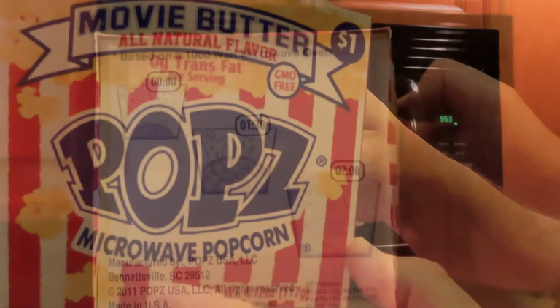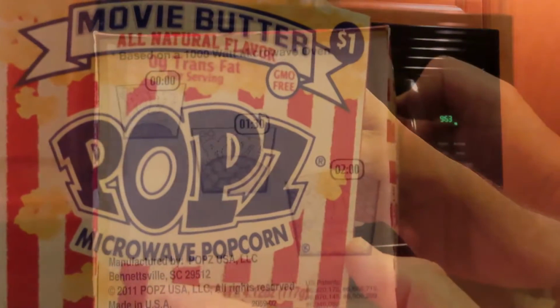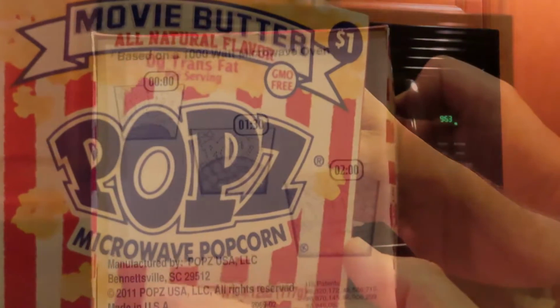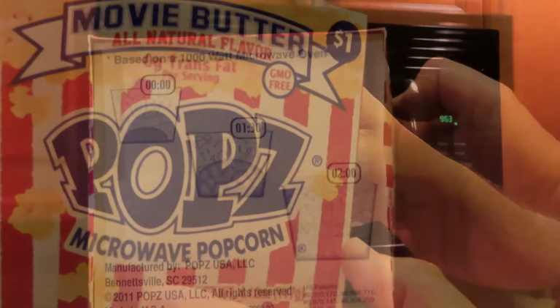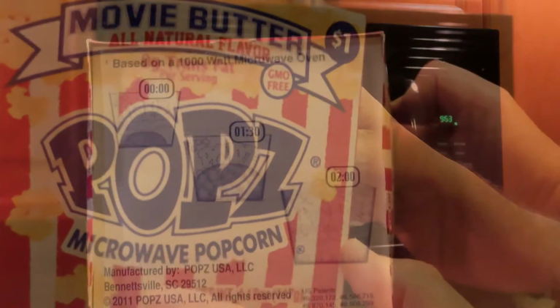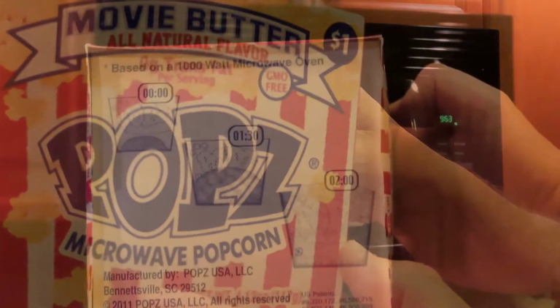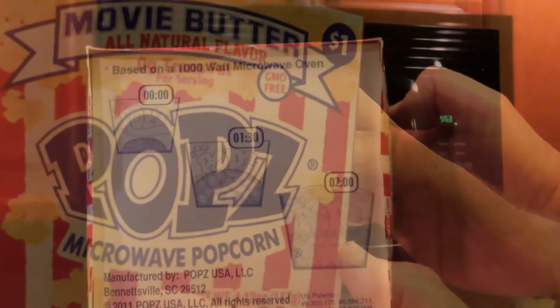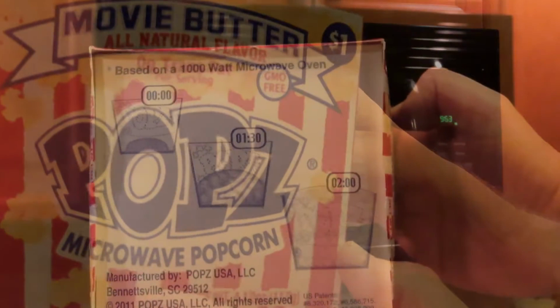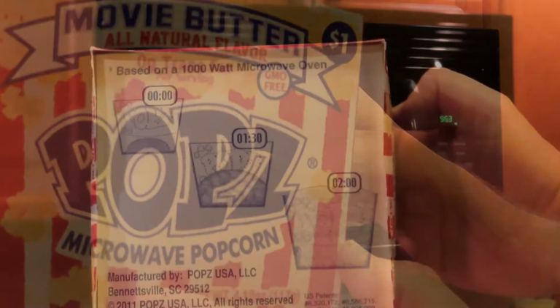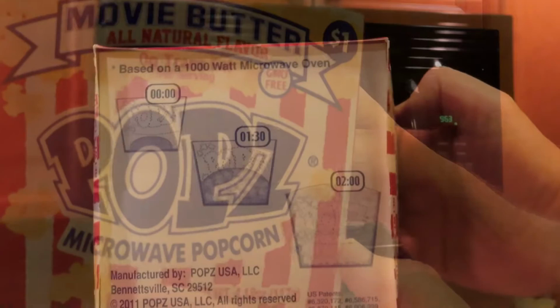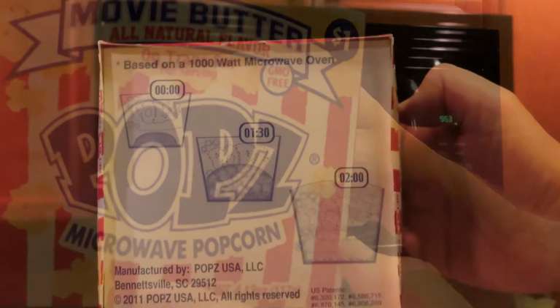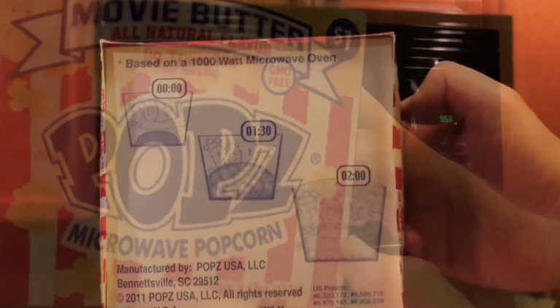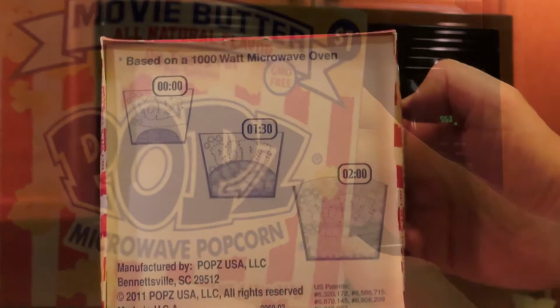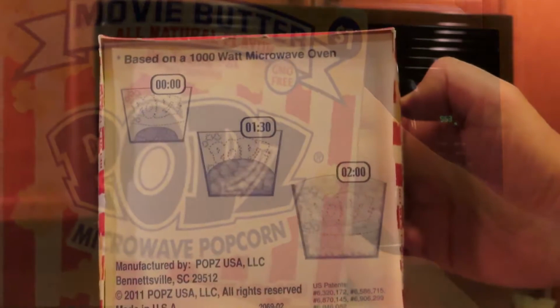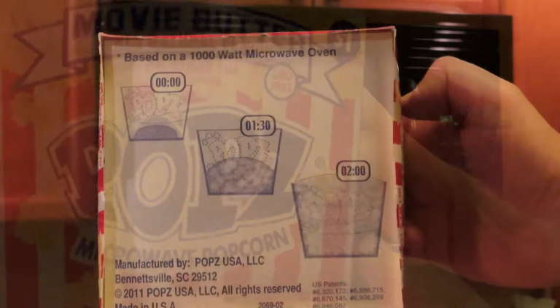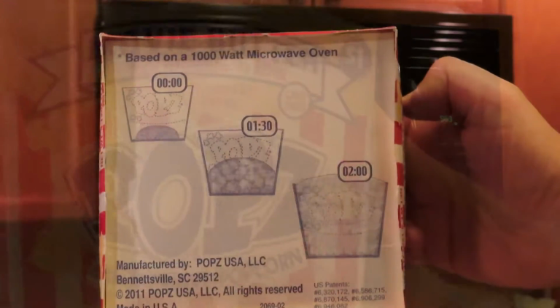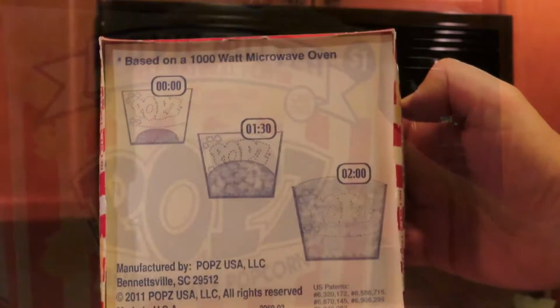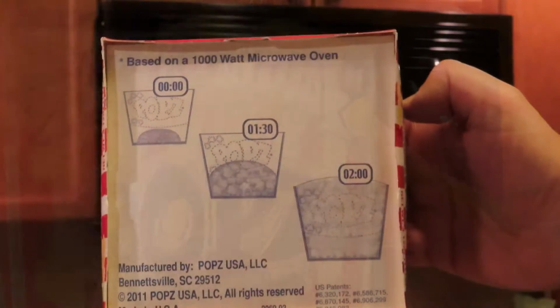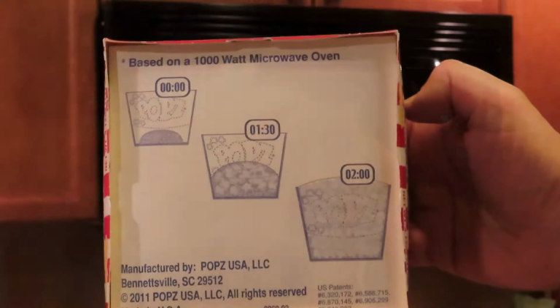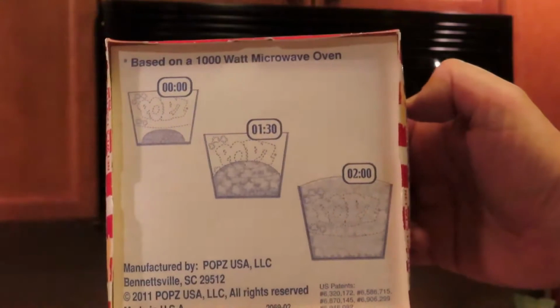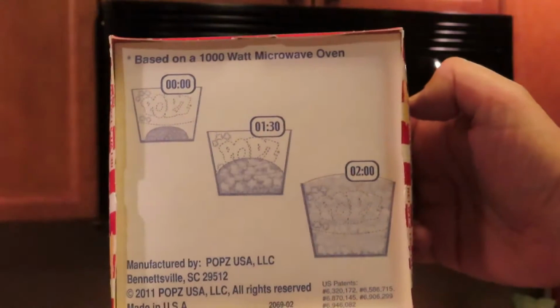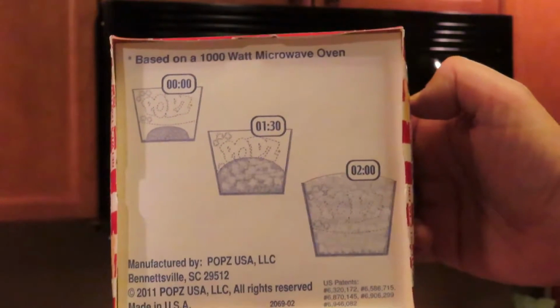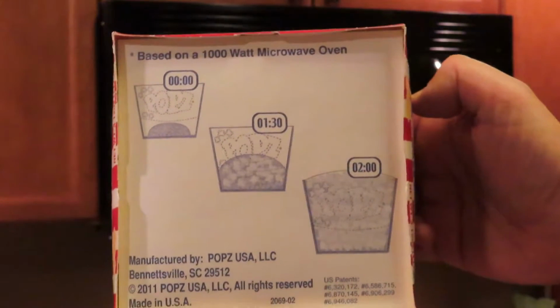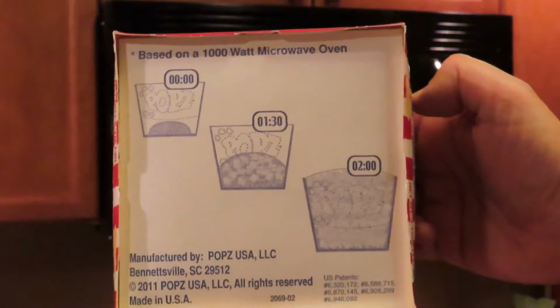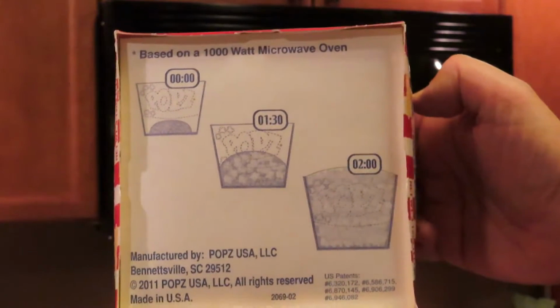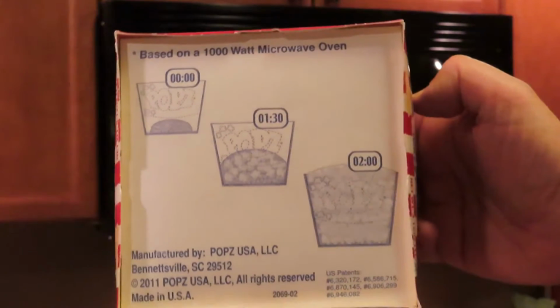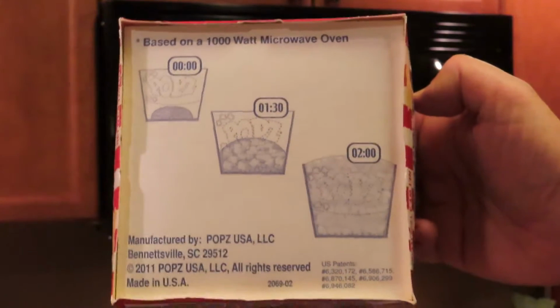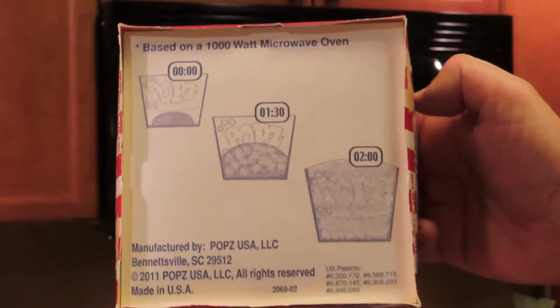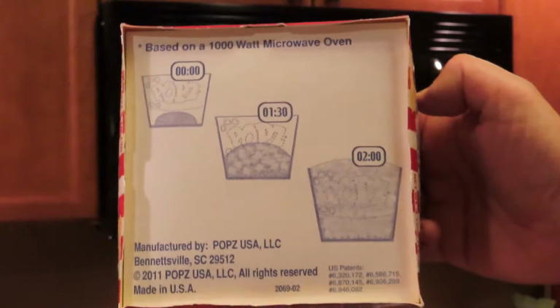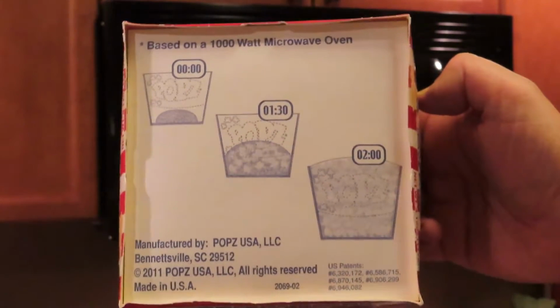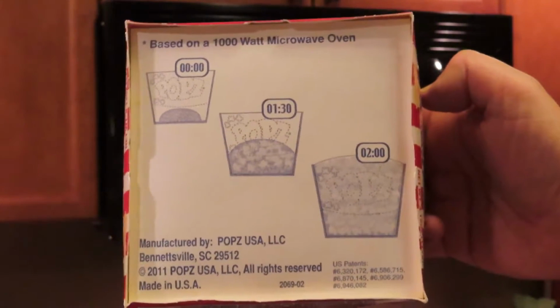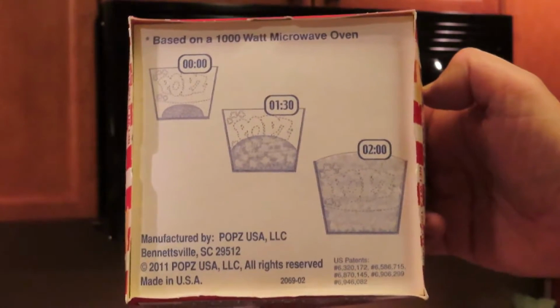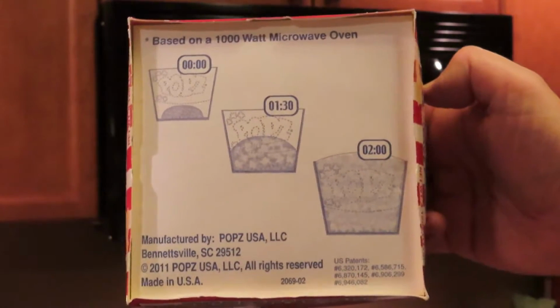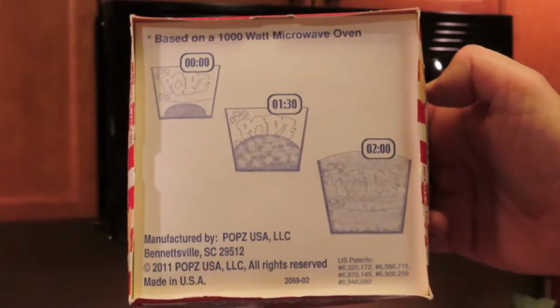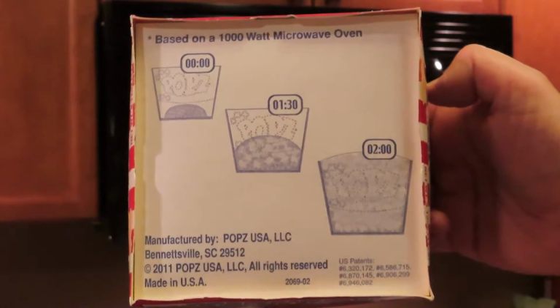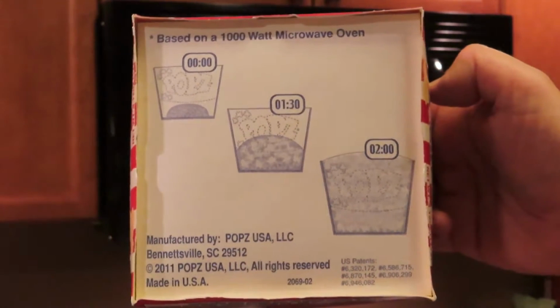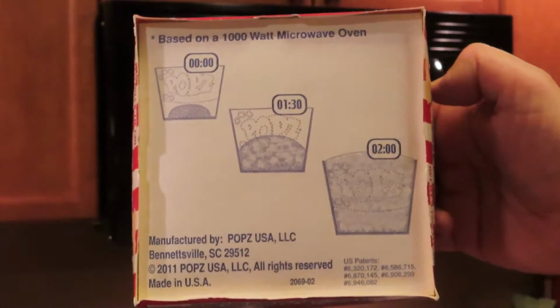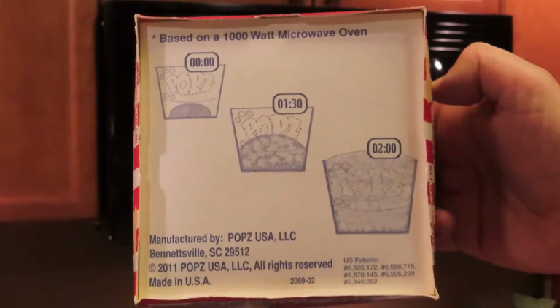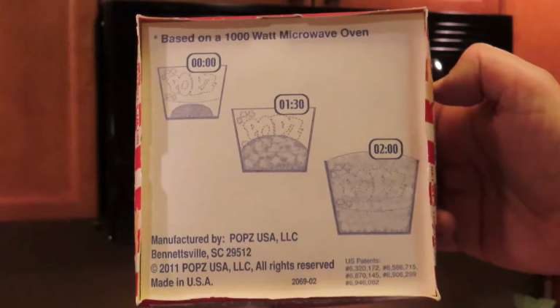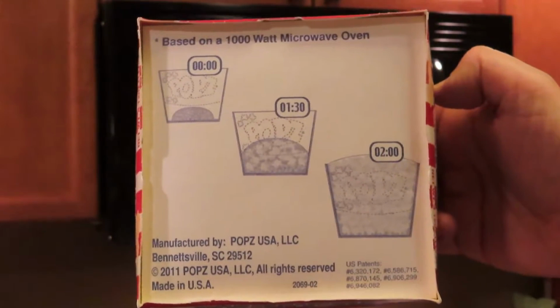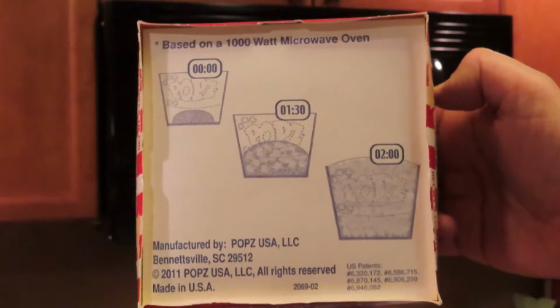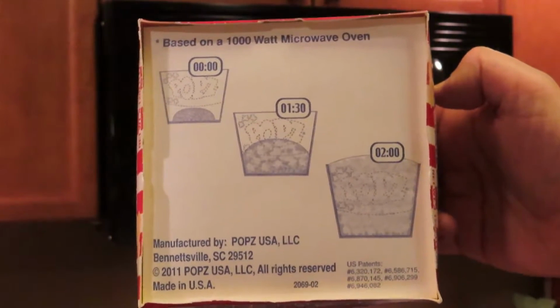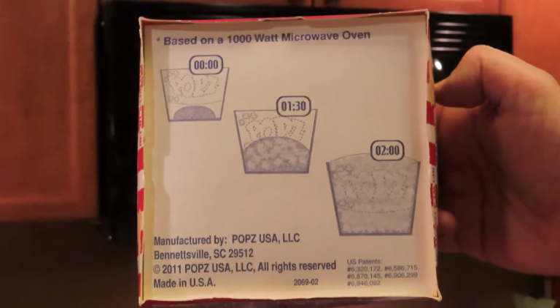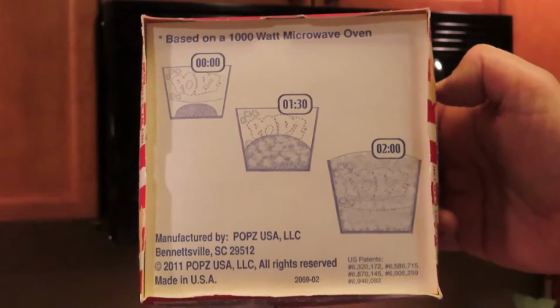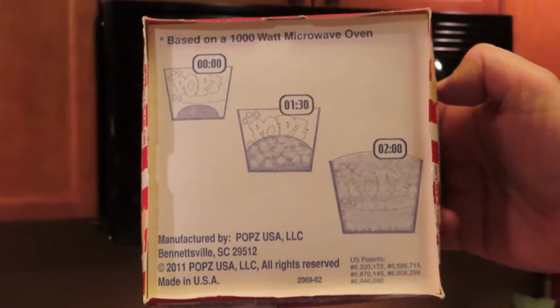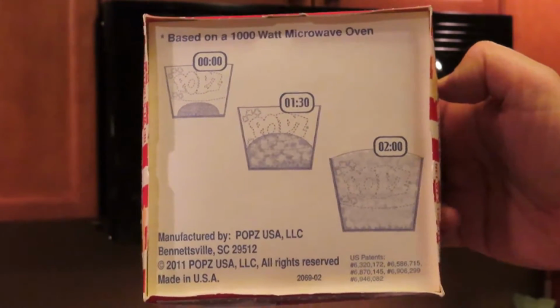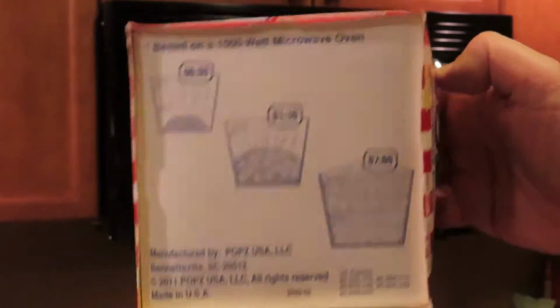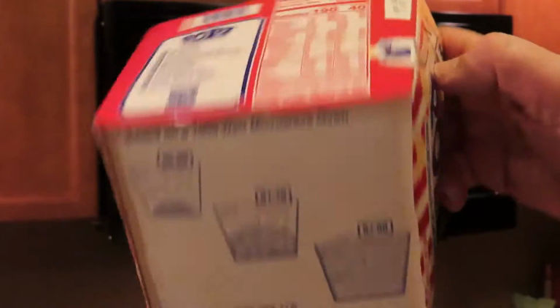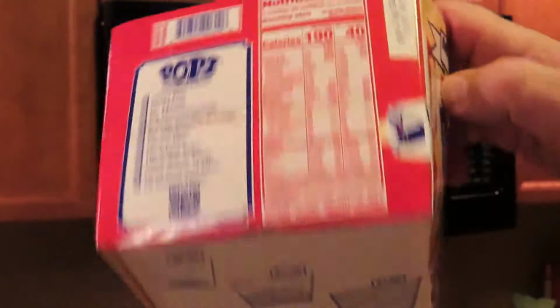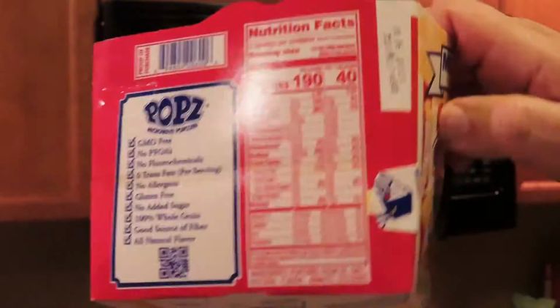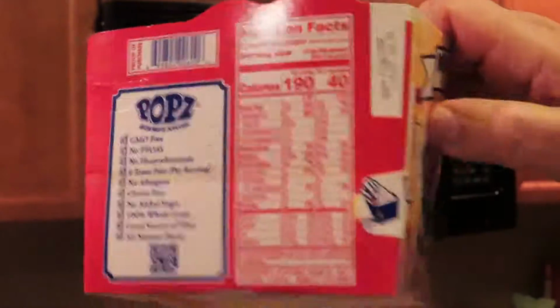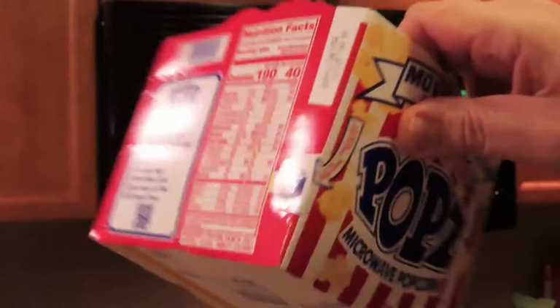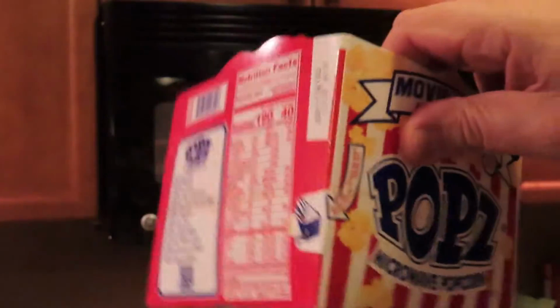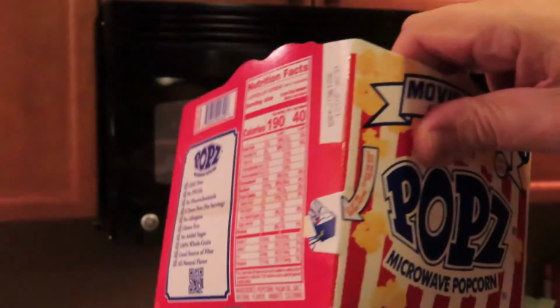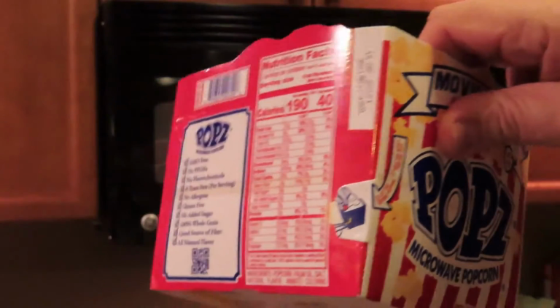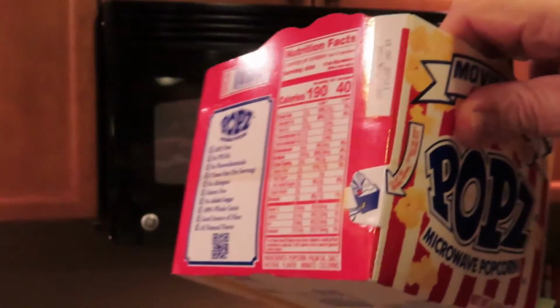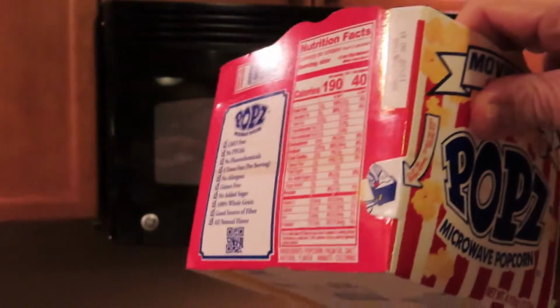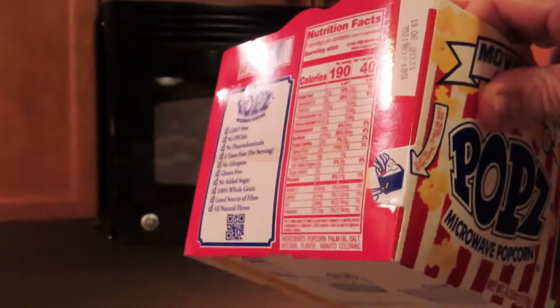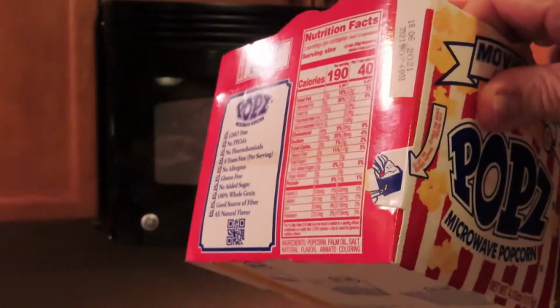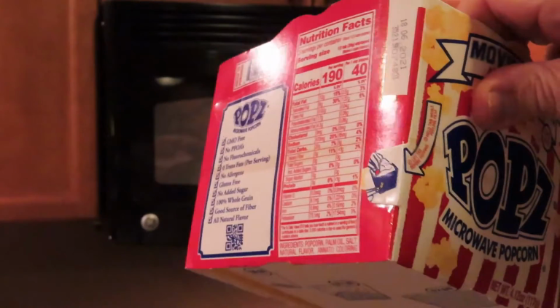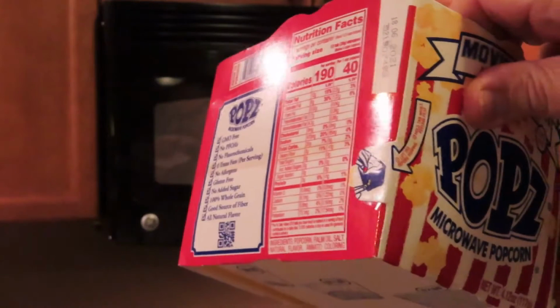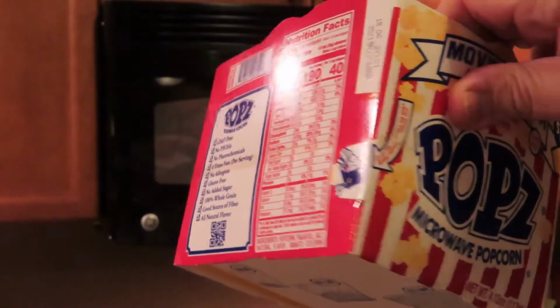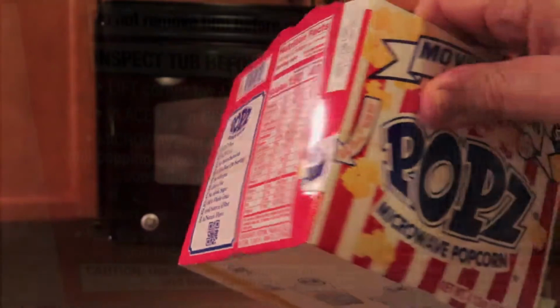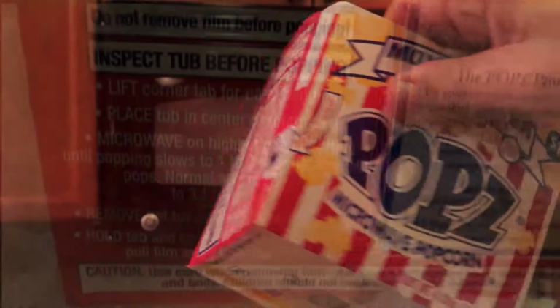So based on a 1000 watt microwave this is going to take a couple of minutes. So let's see how we get on.